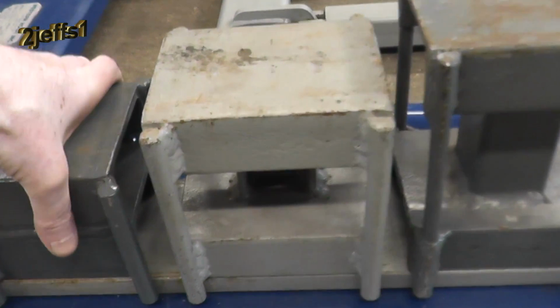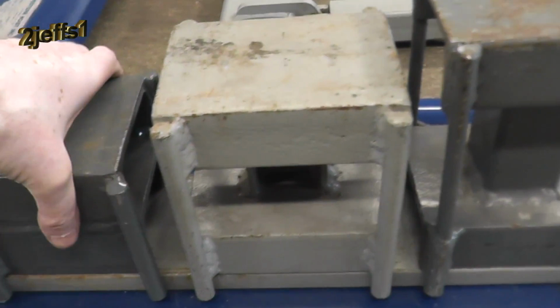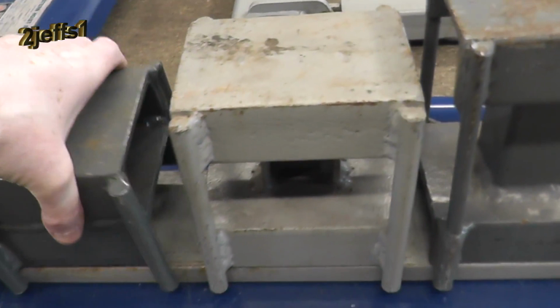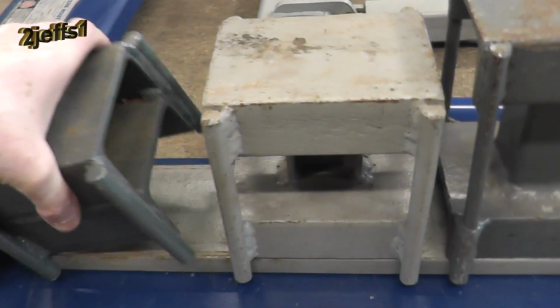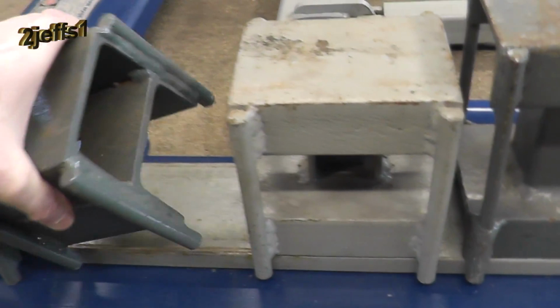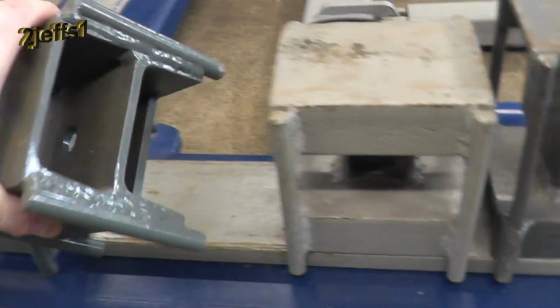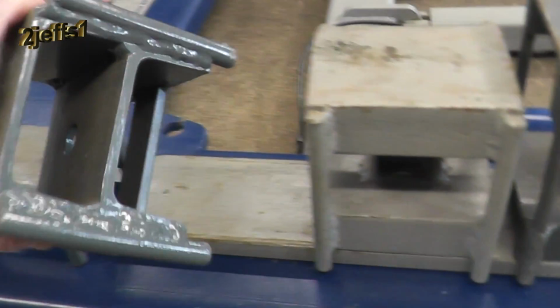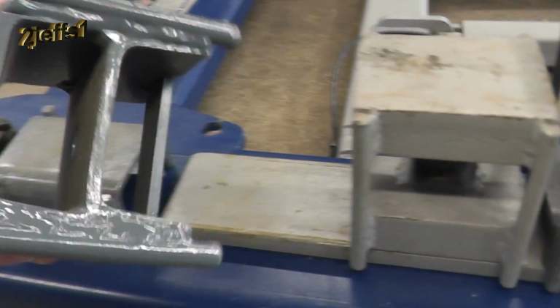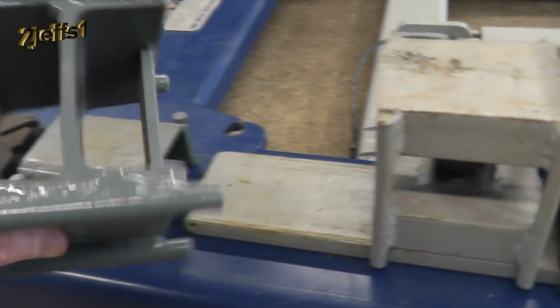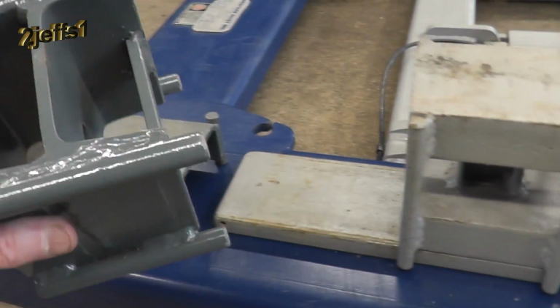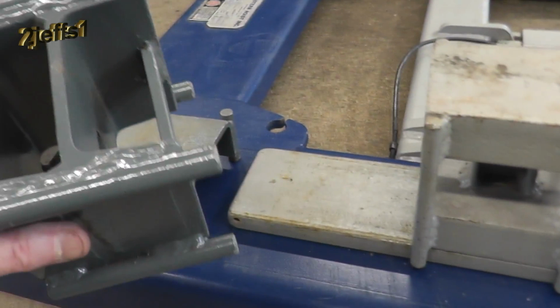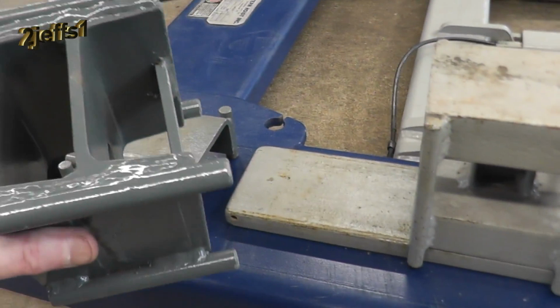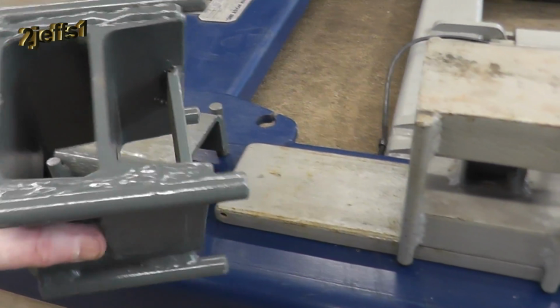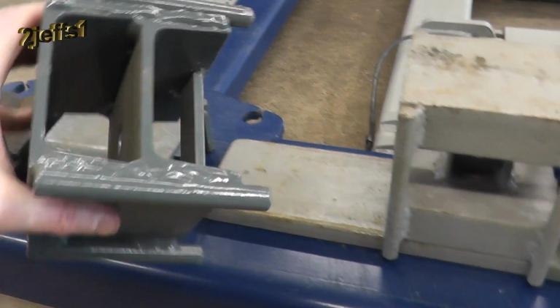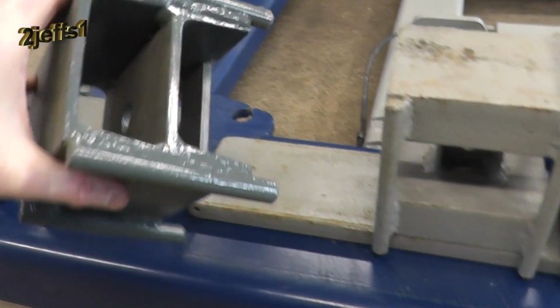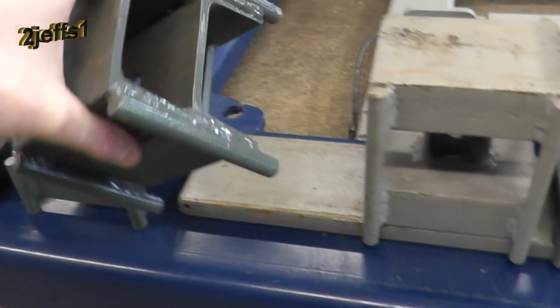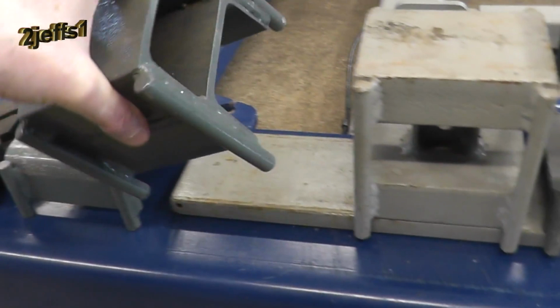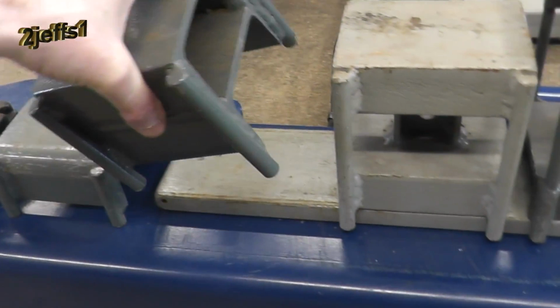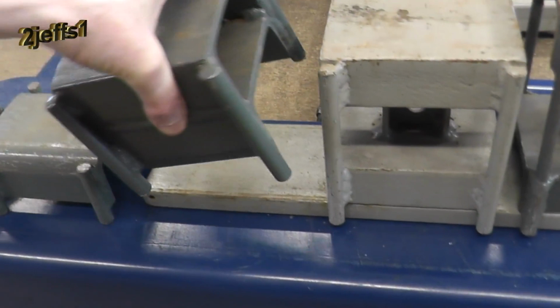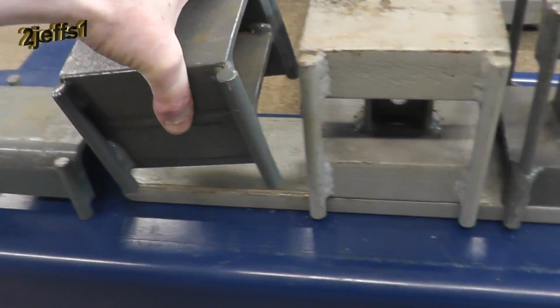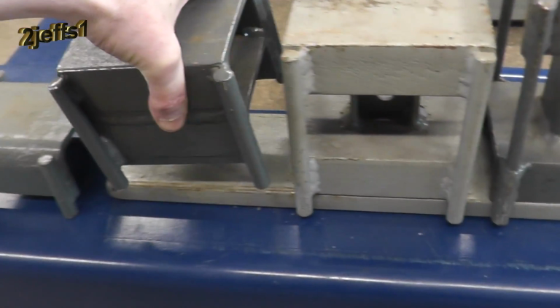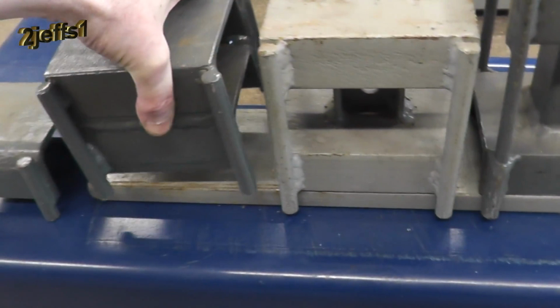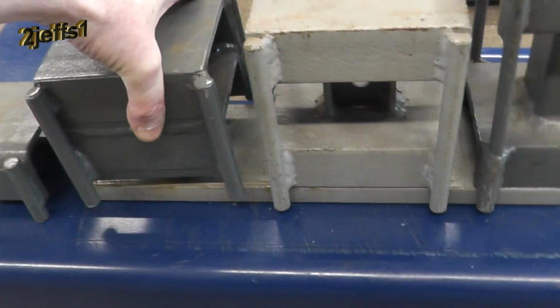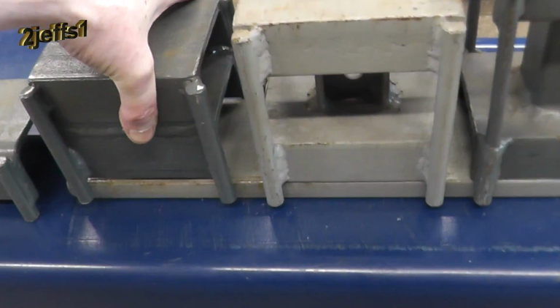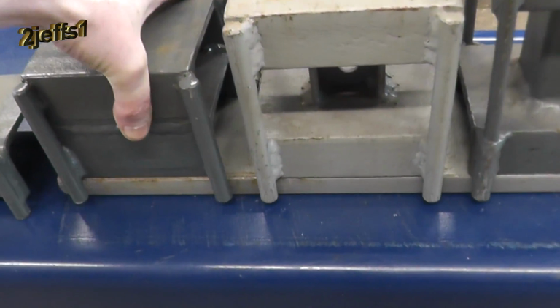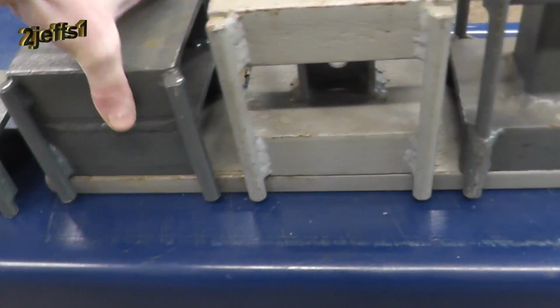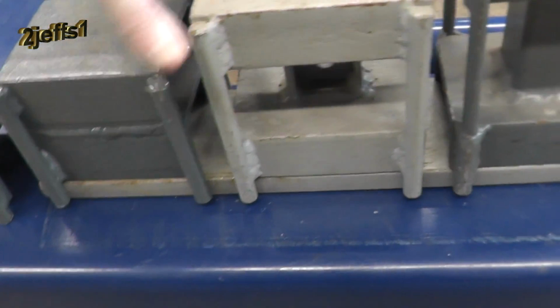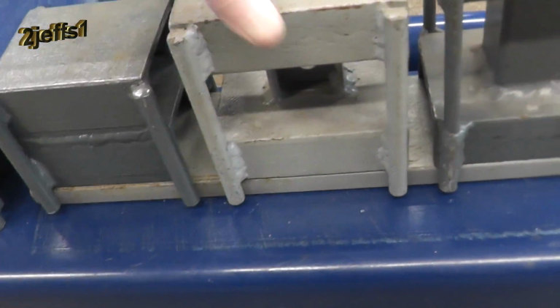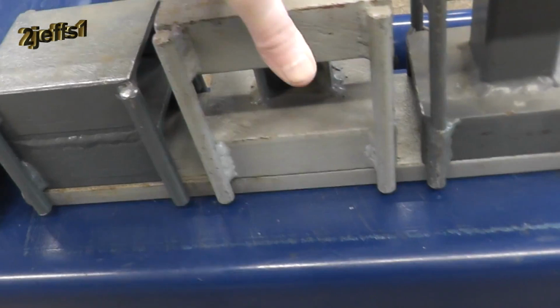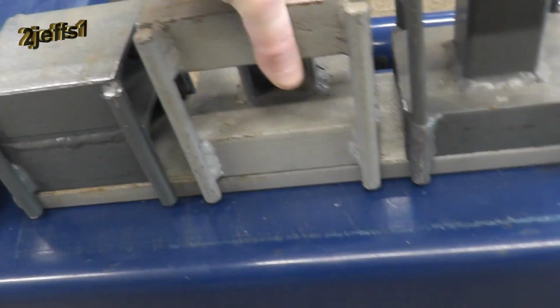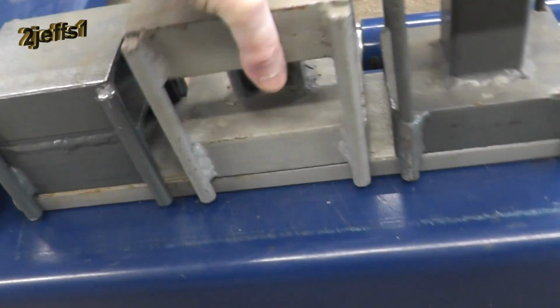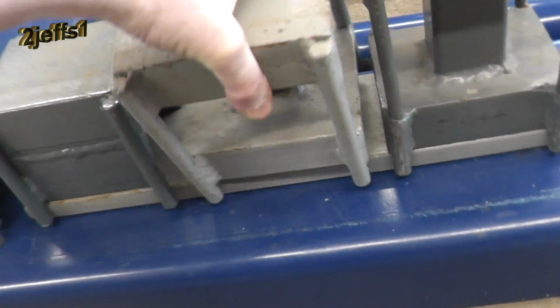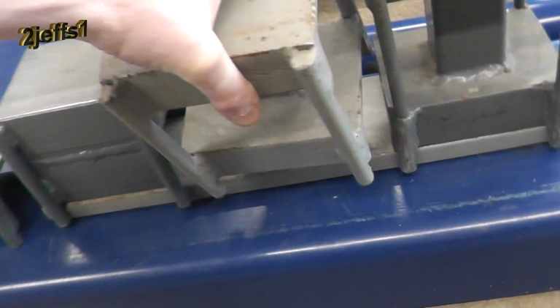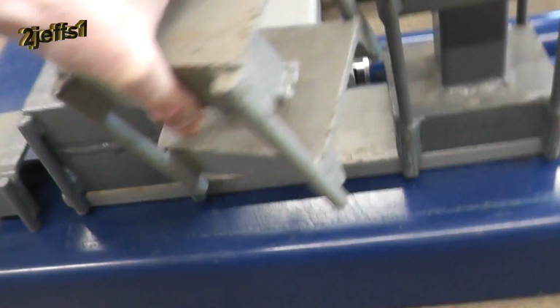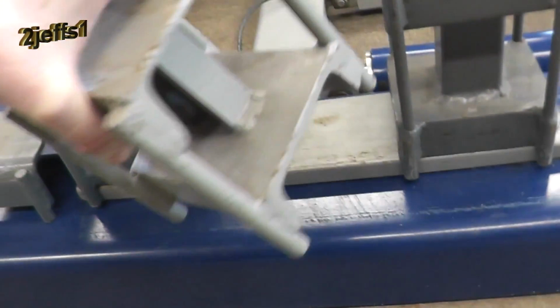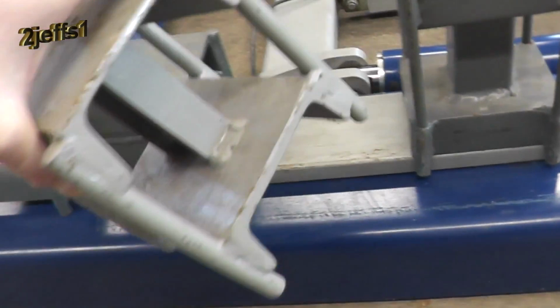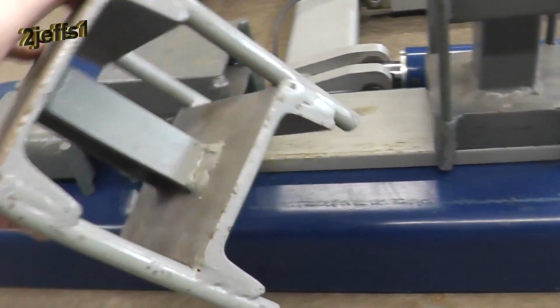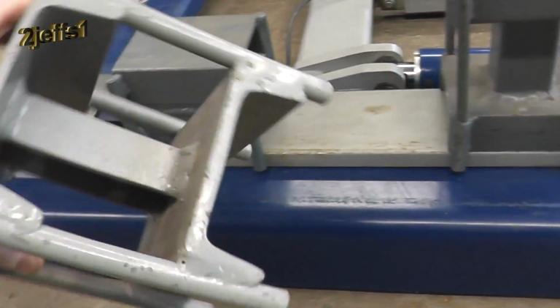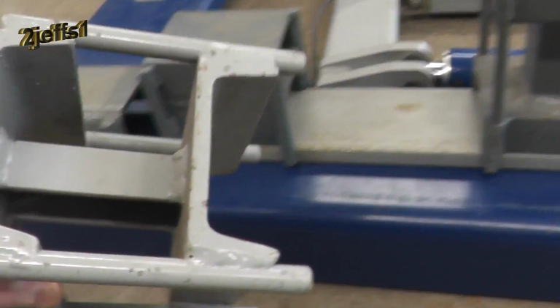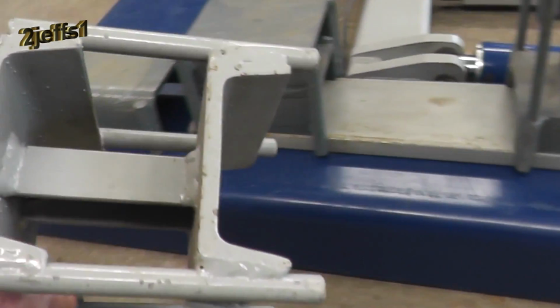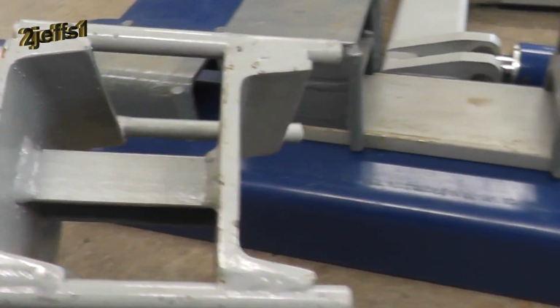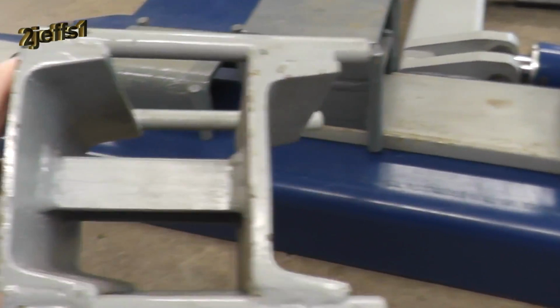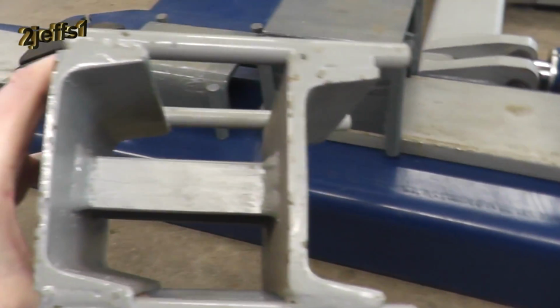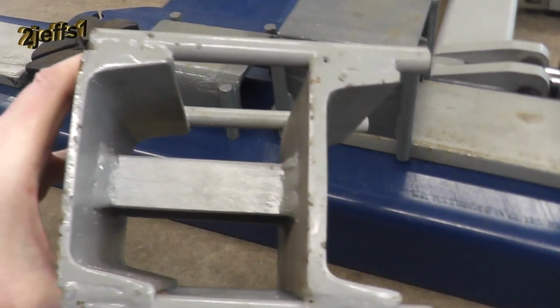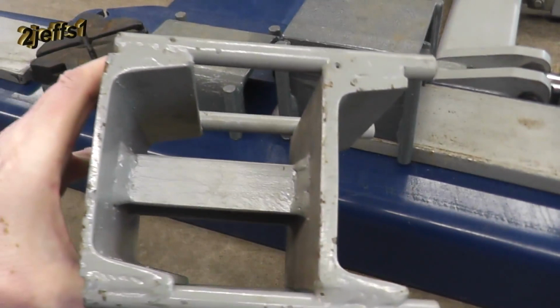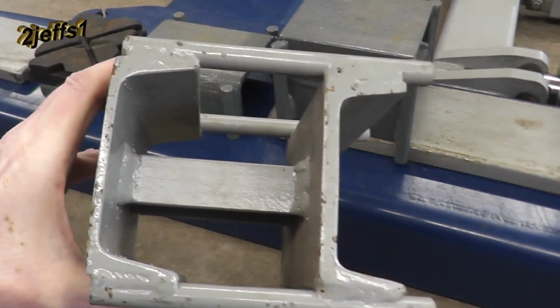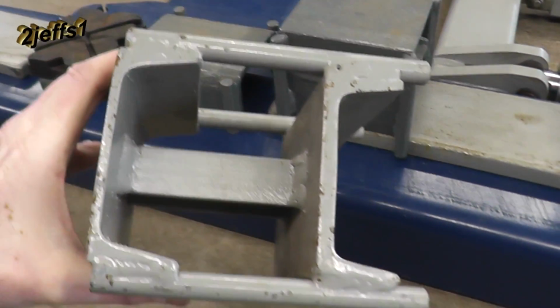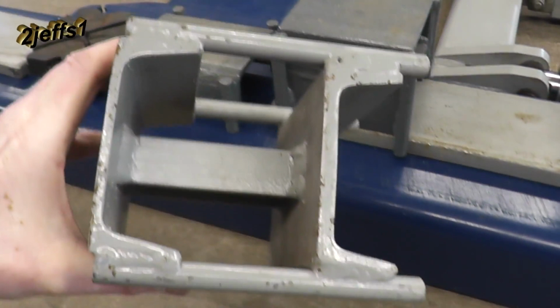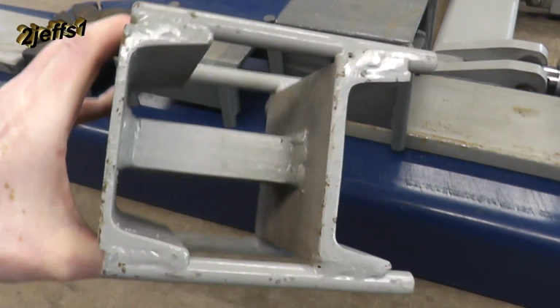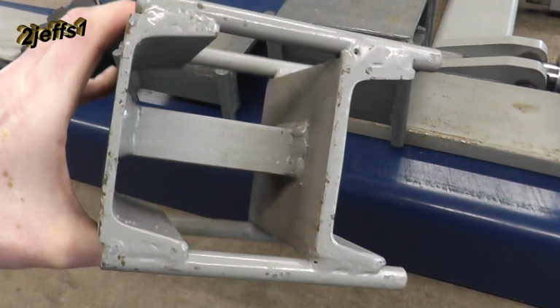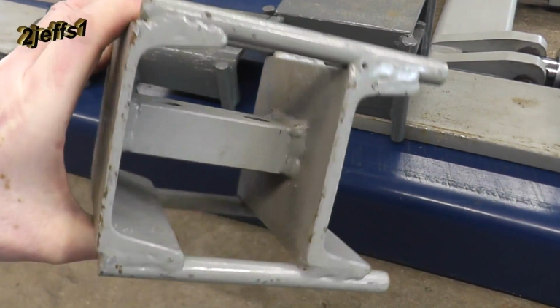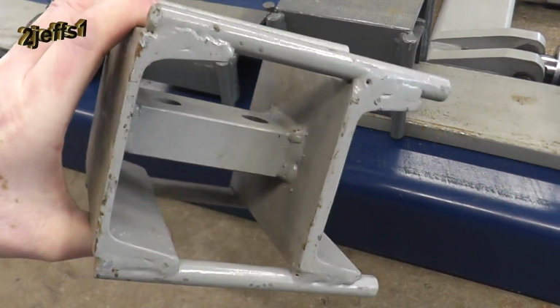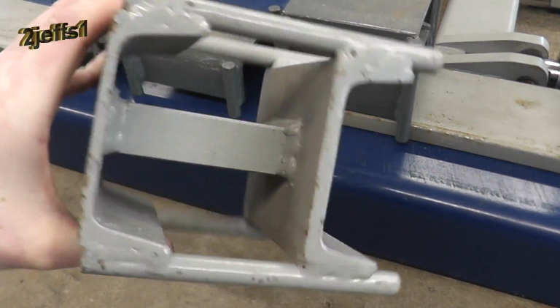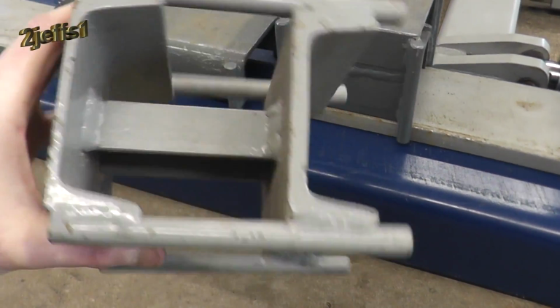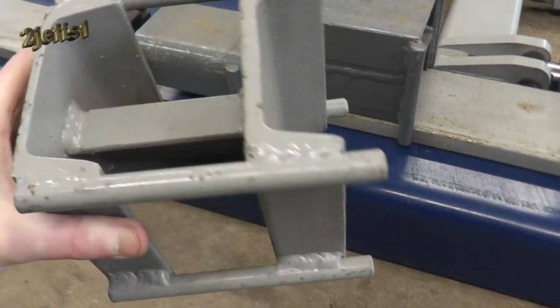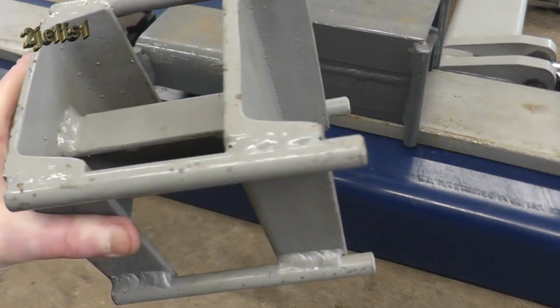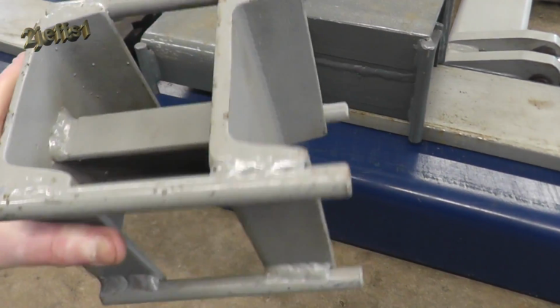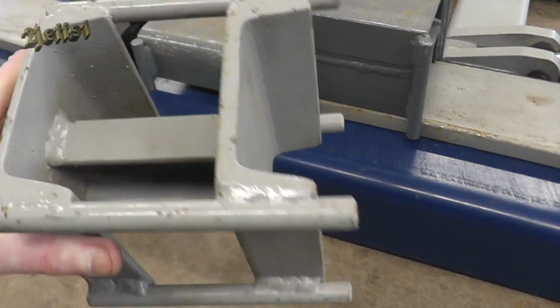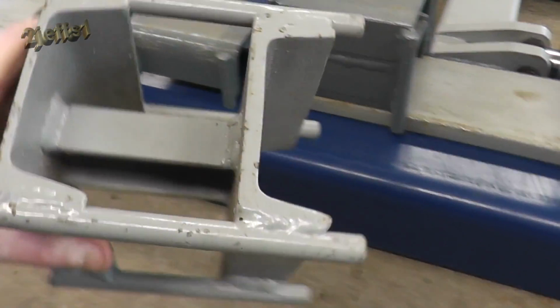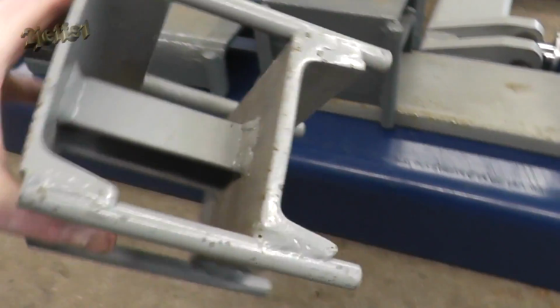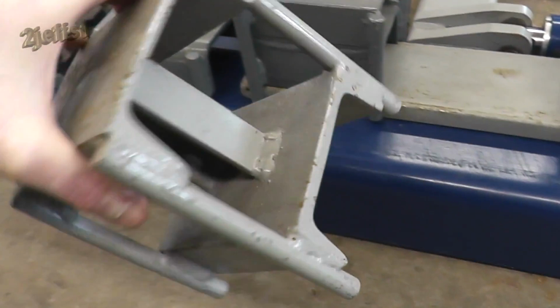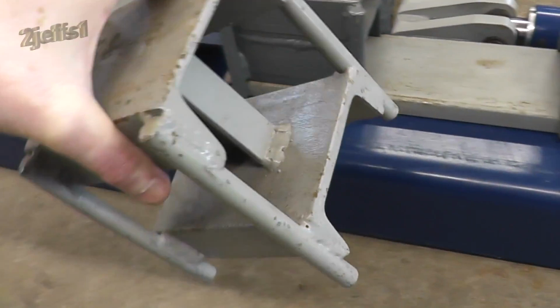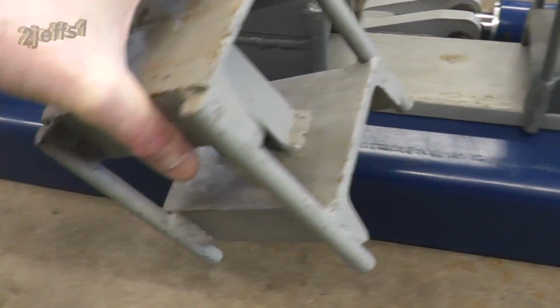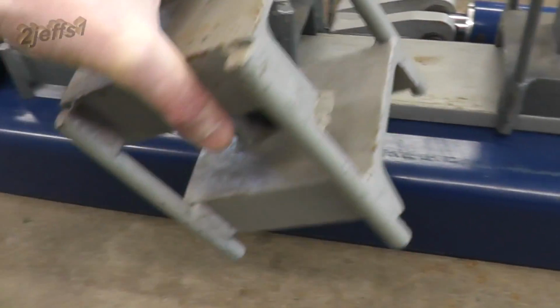There are times when the factory blocks that the hoist came with aren't enough, so I created these homemade ones — nothing fancy, just come up with whatever it takes to get the job done.